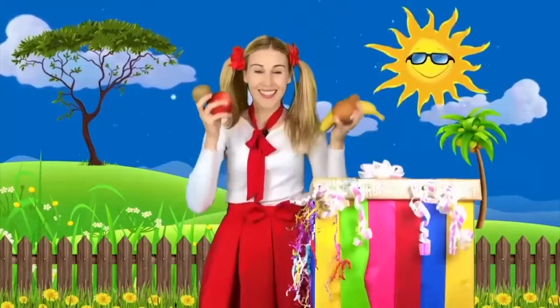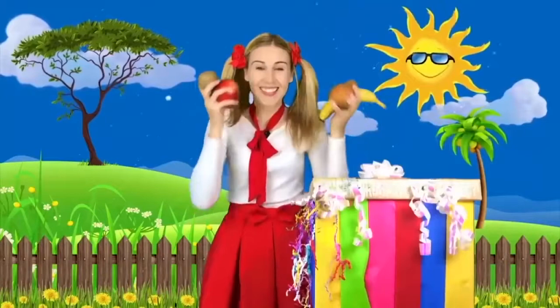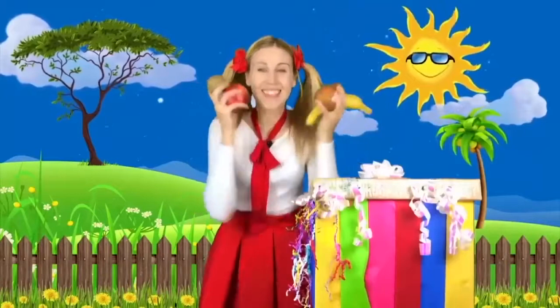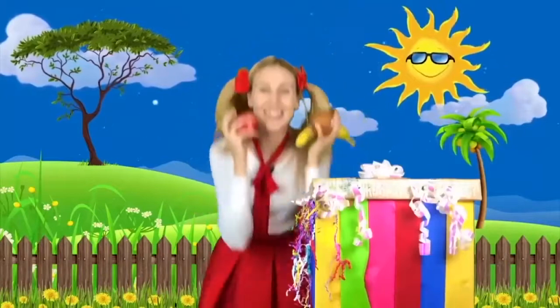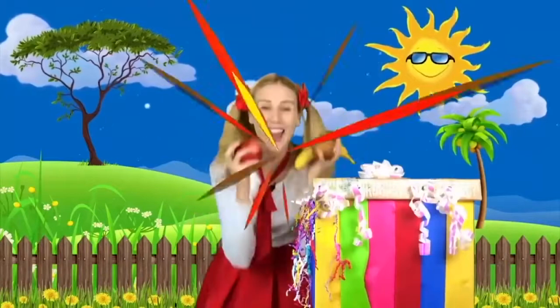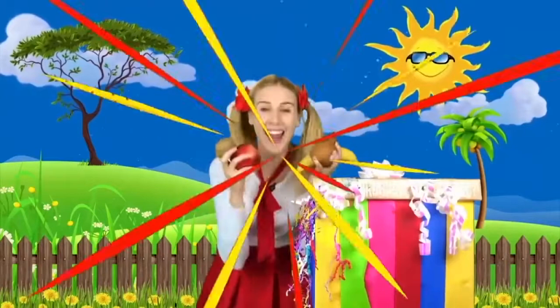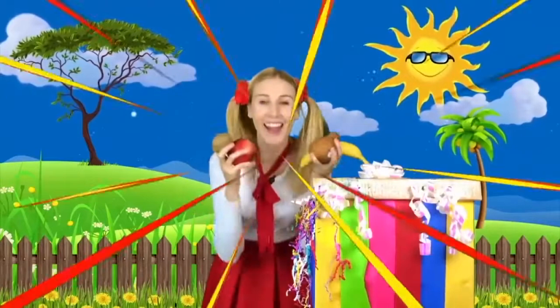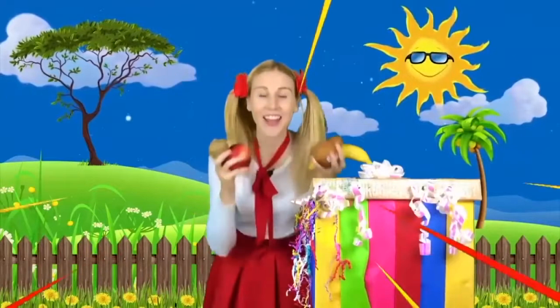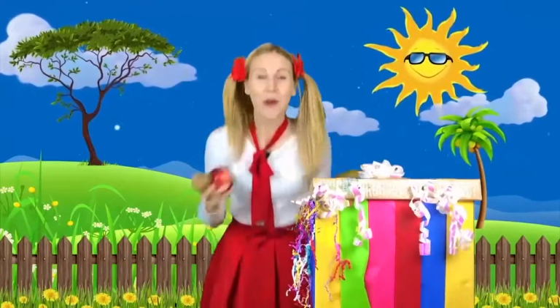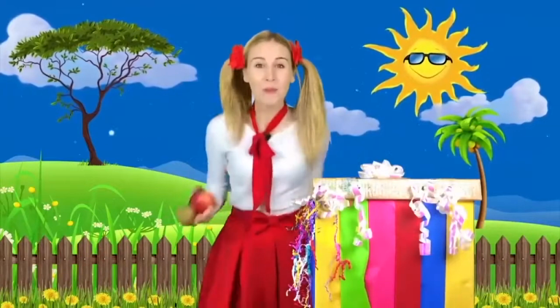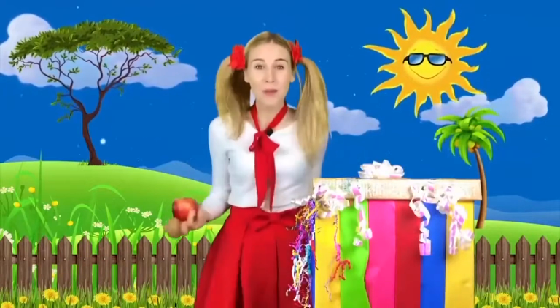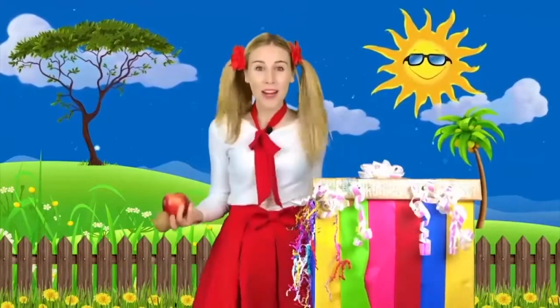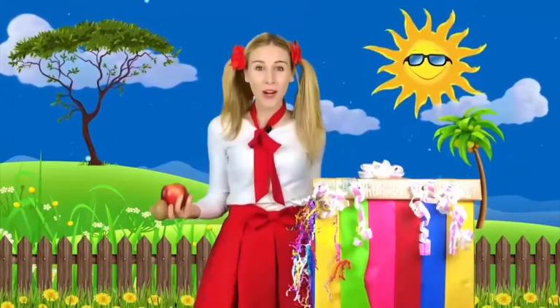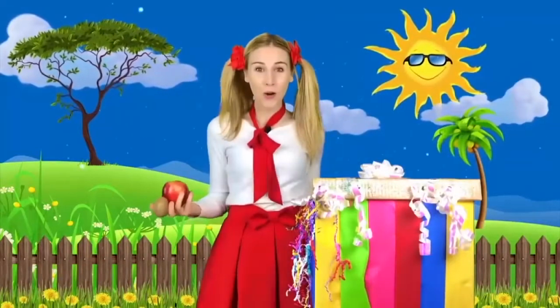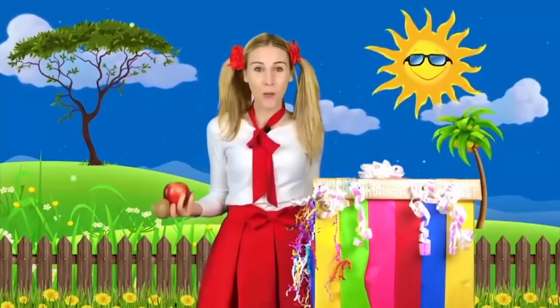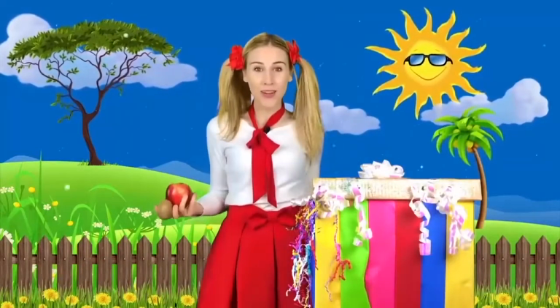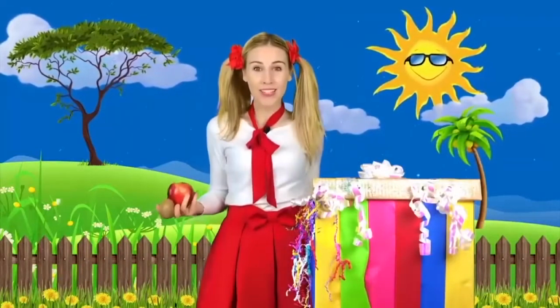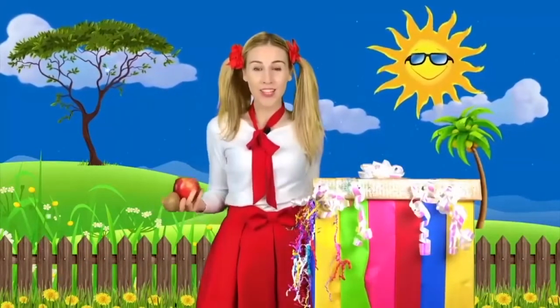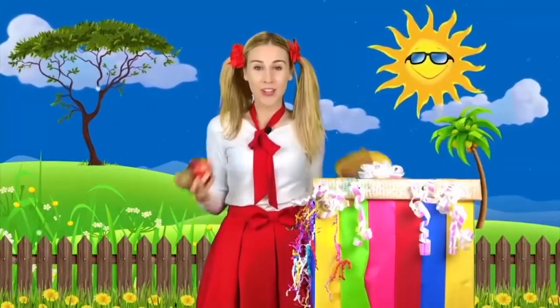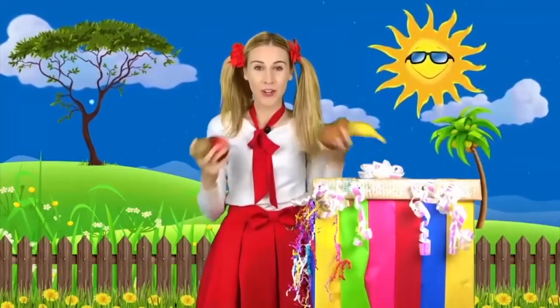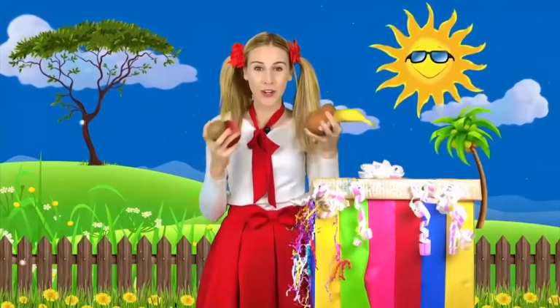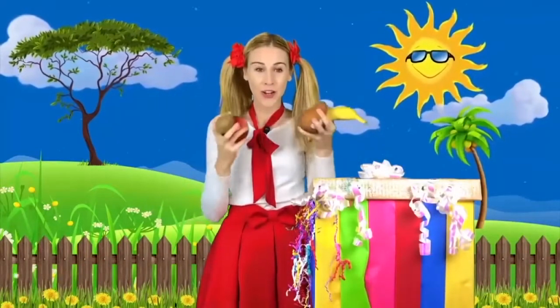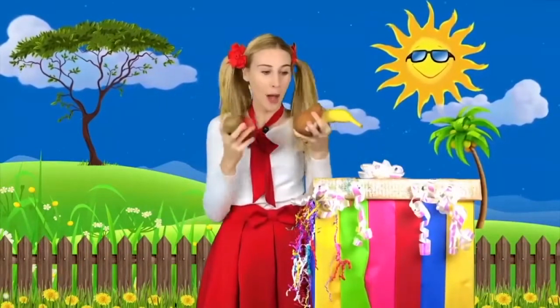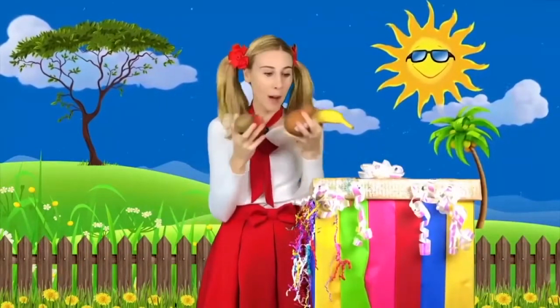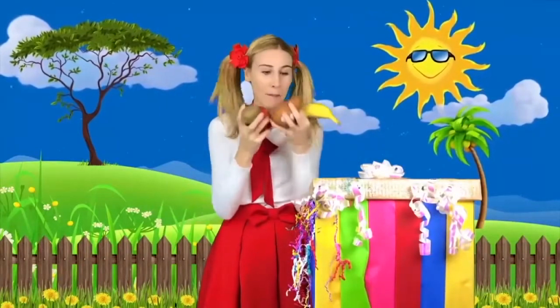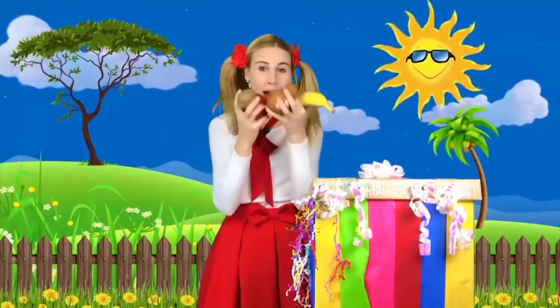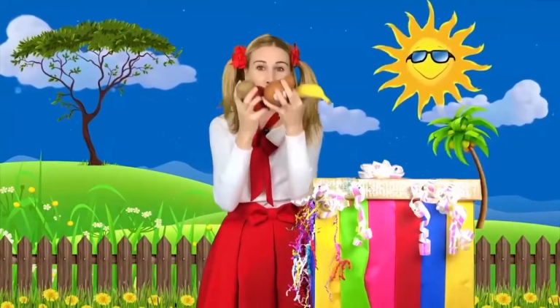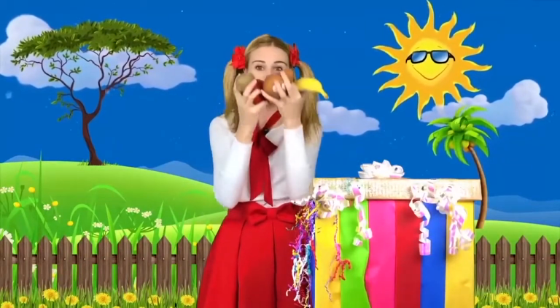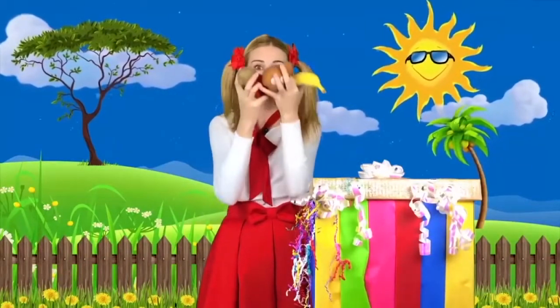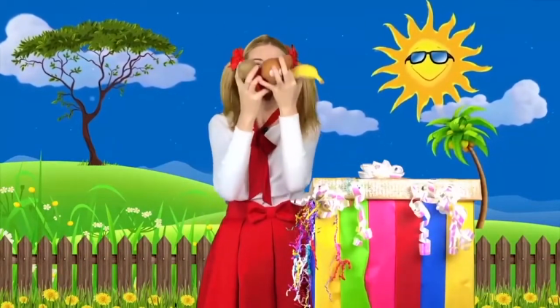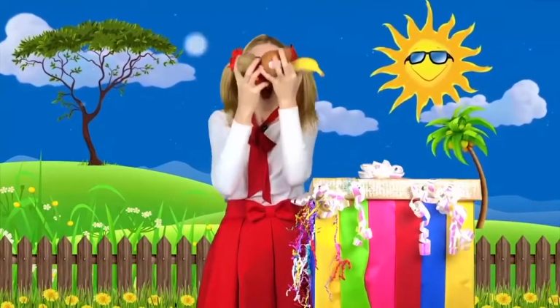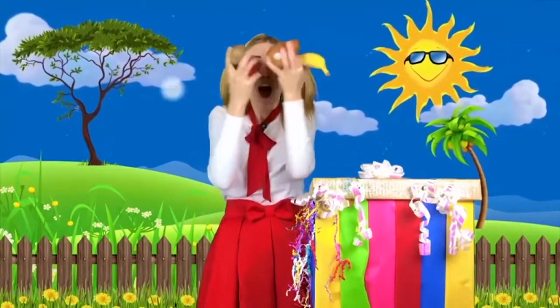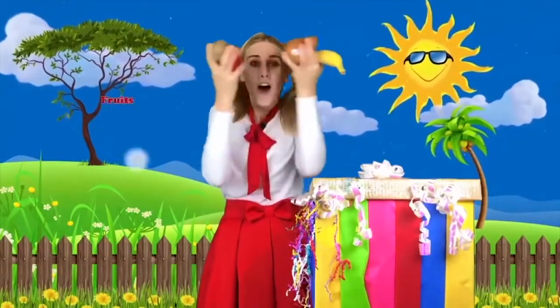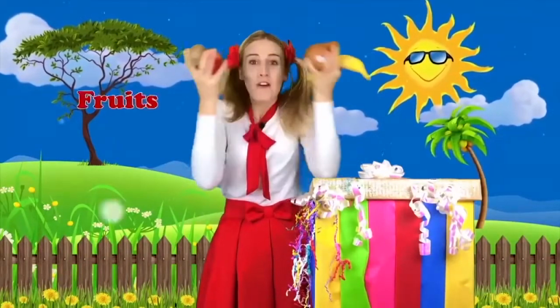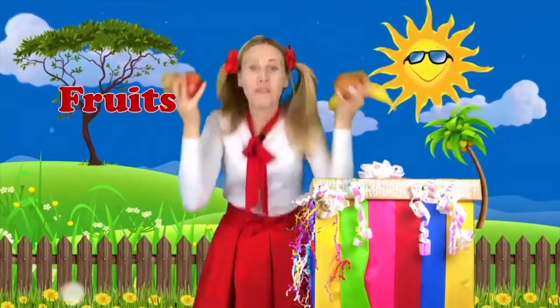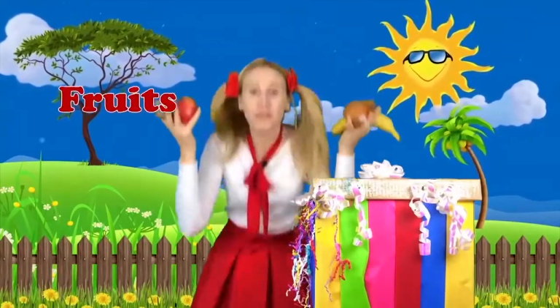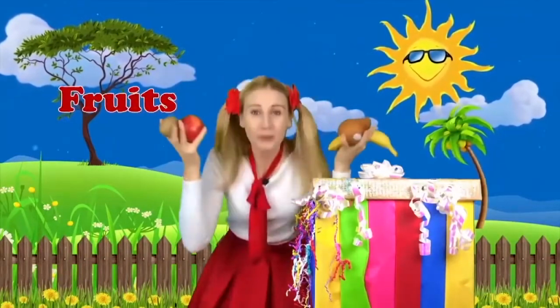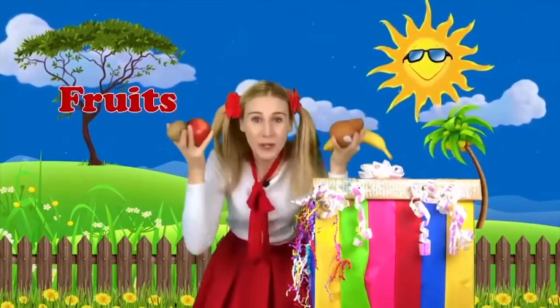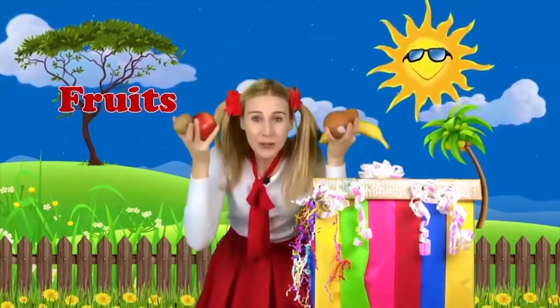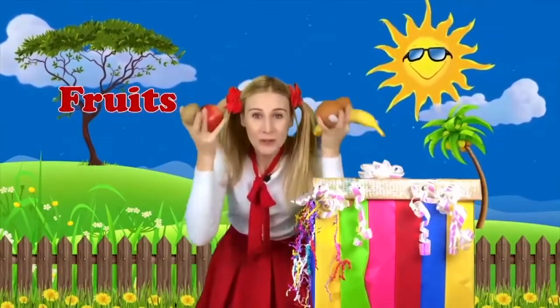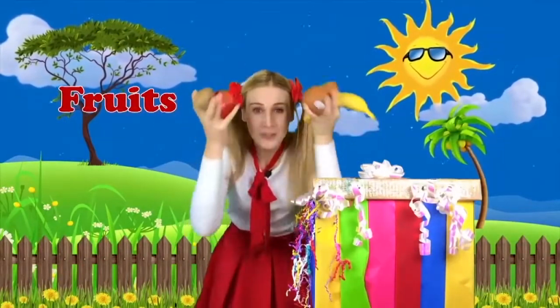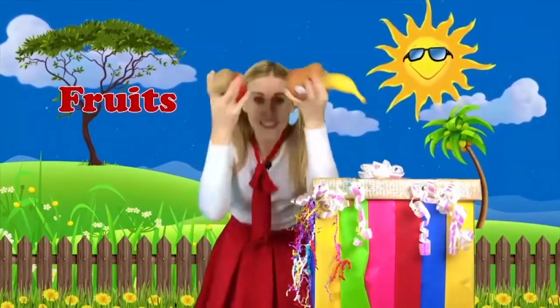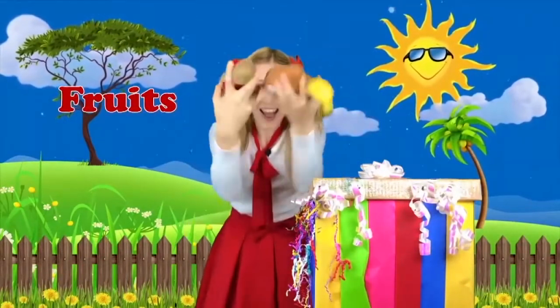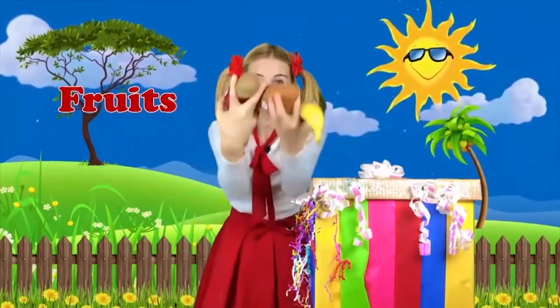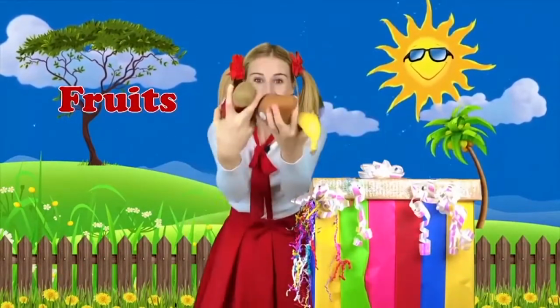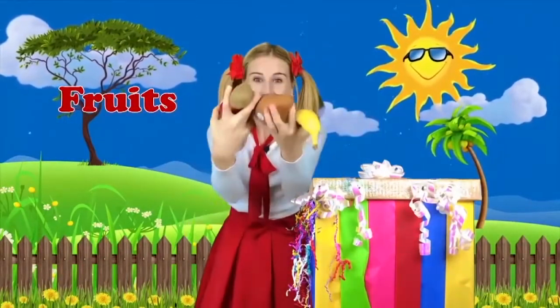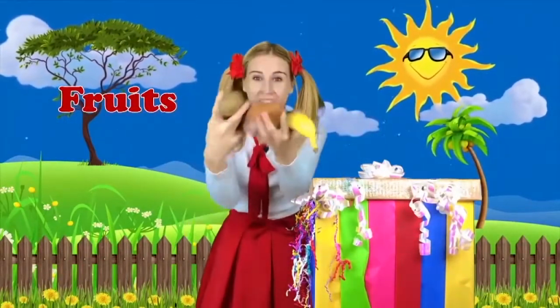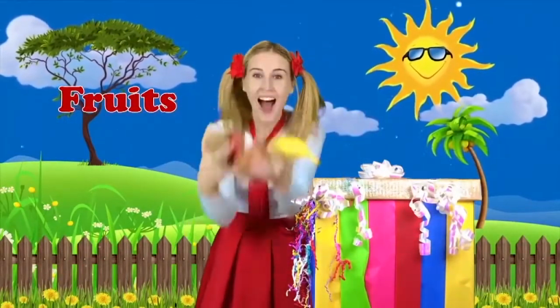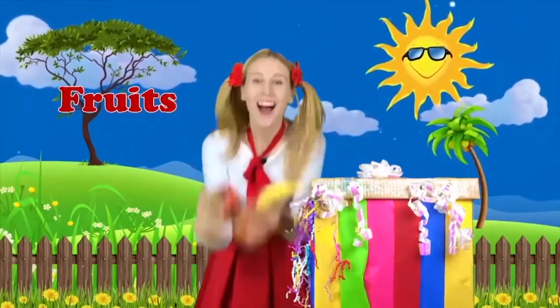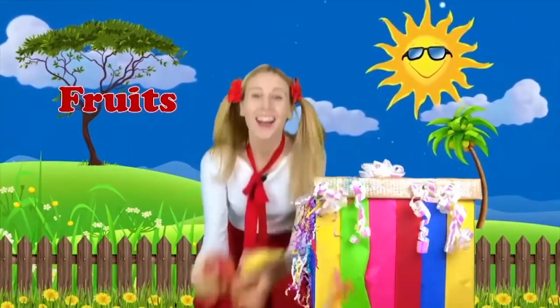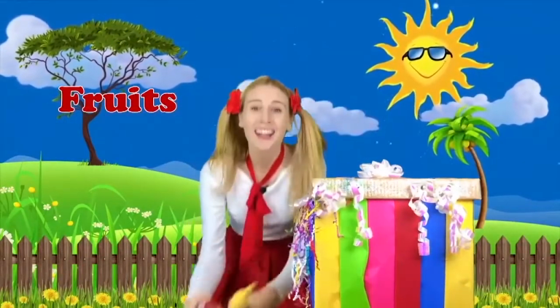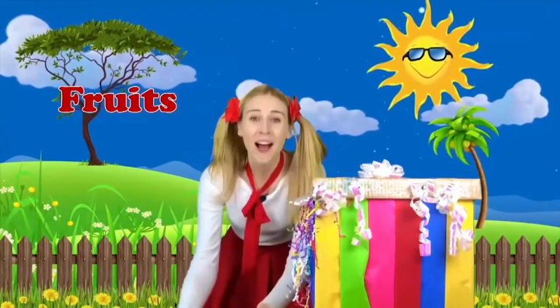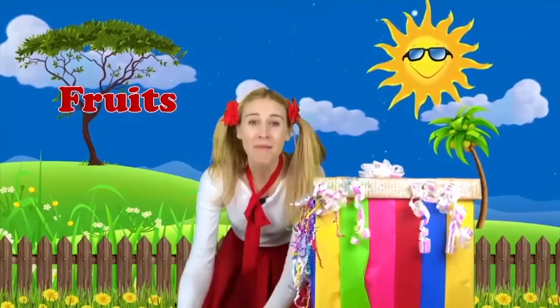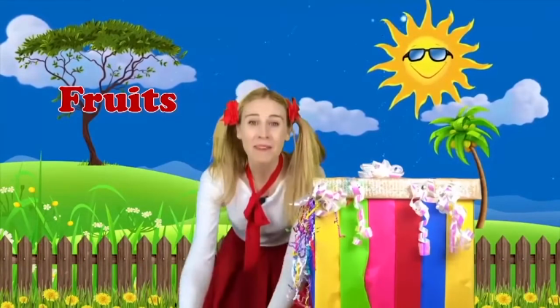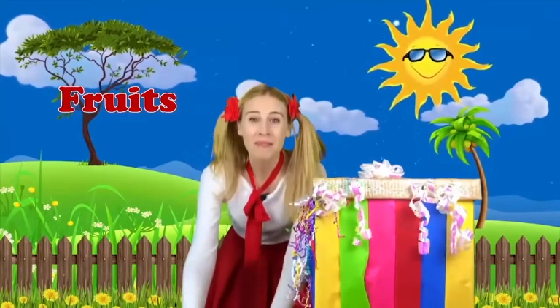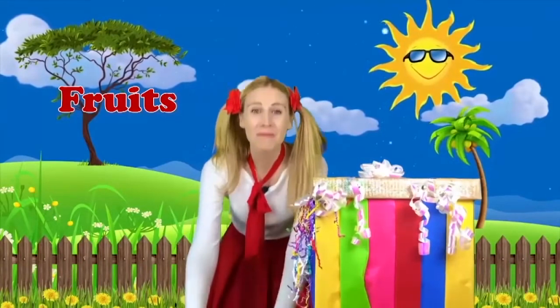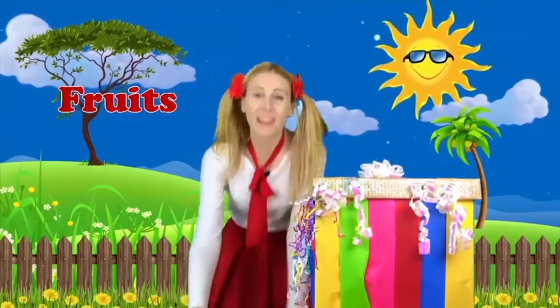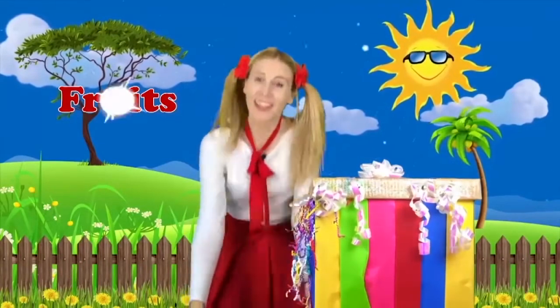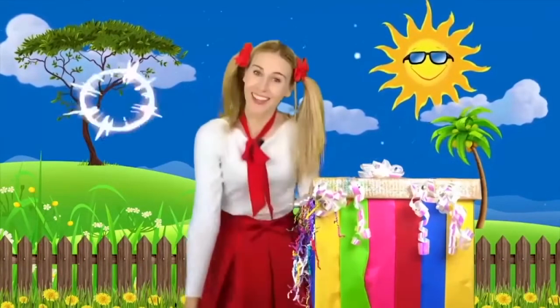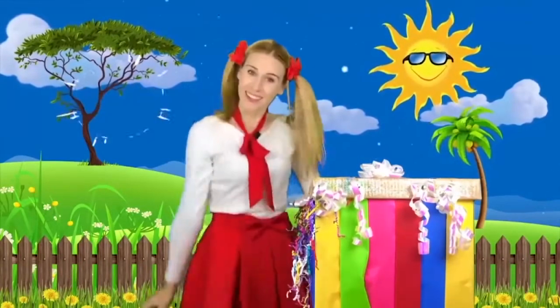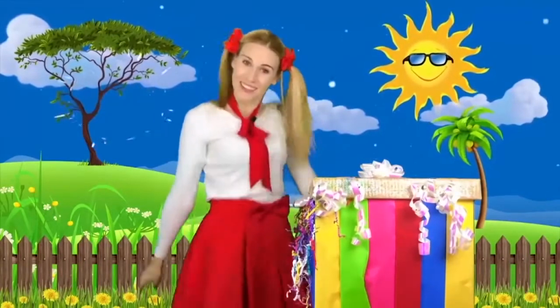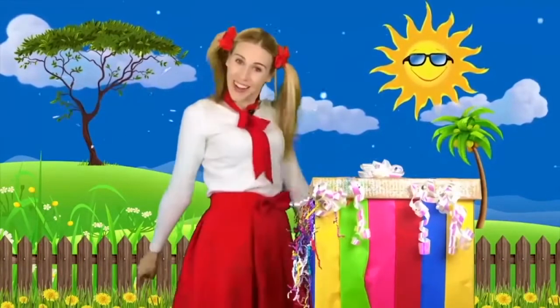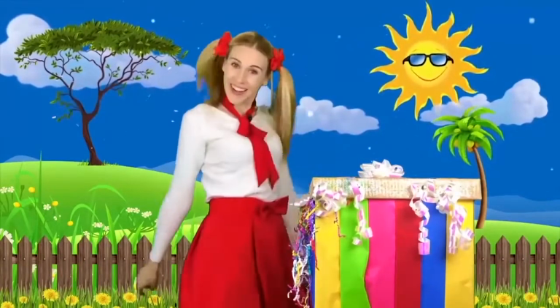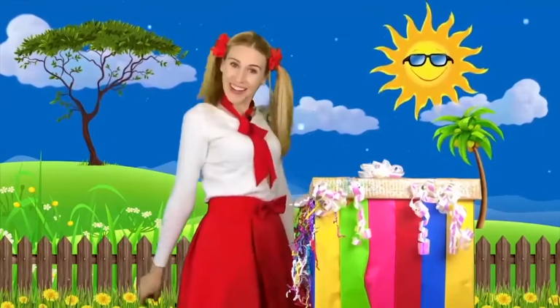Today, we are going to learn about fruit. Come with me. Ready?